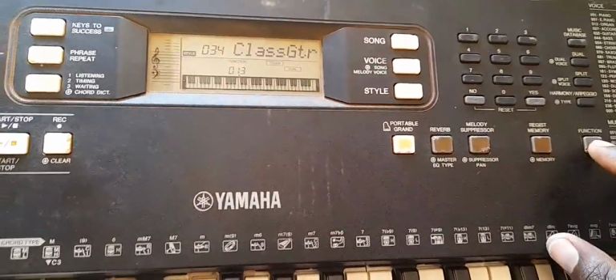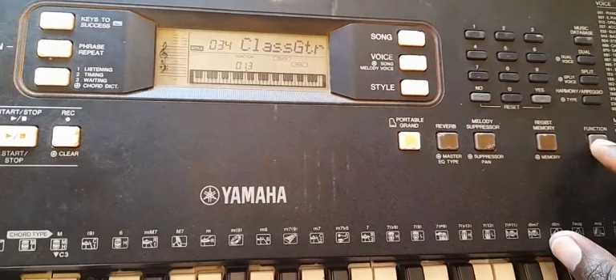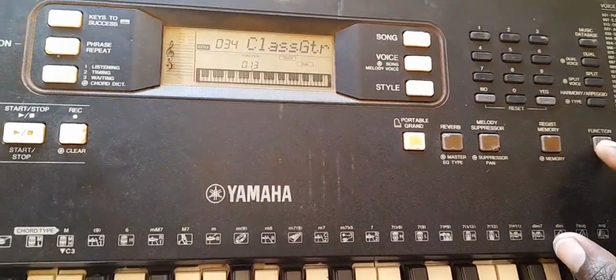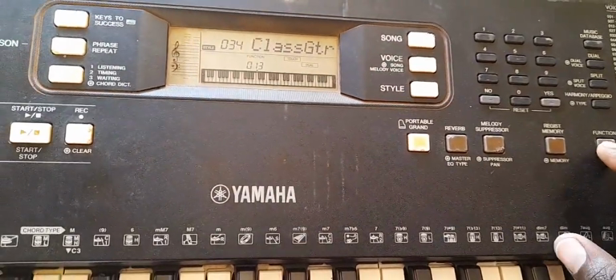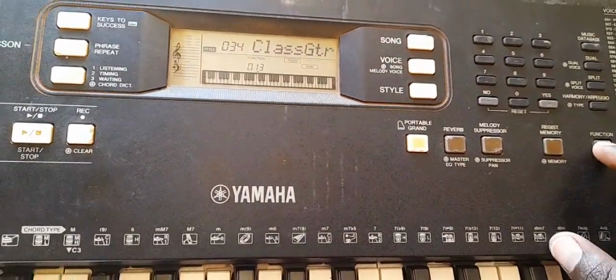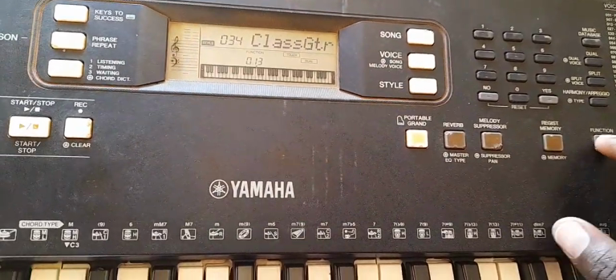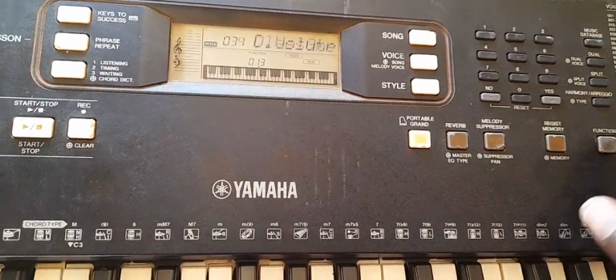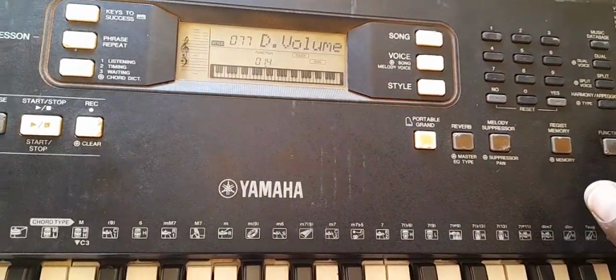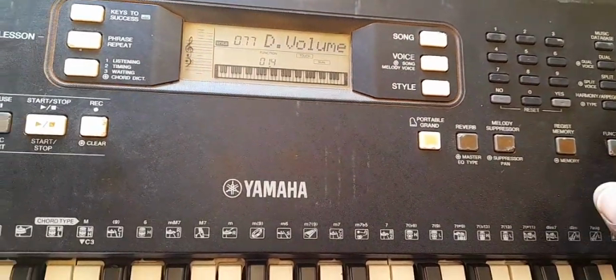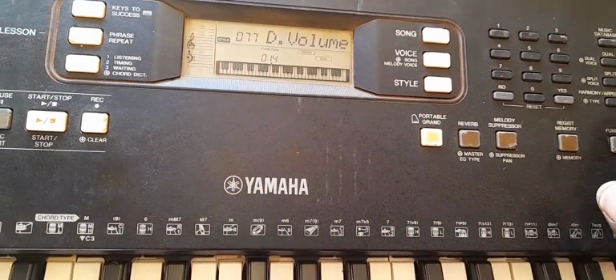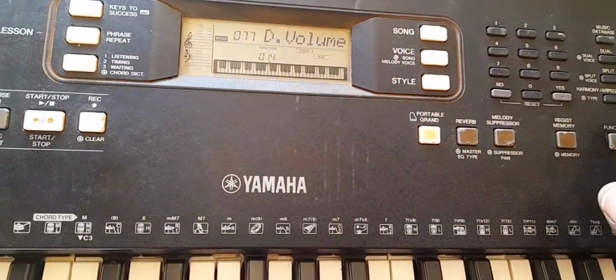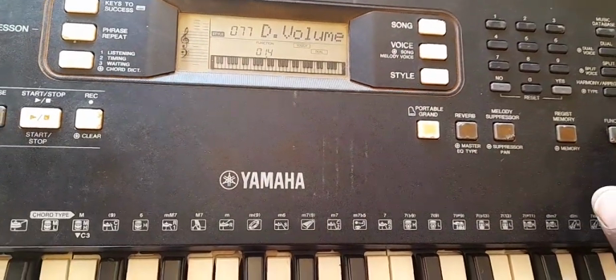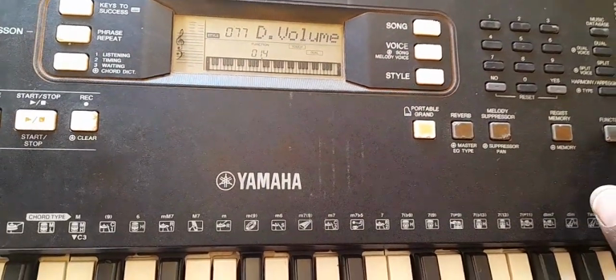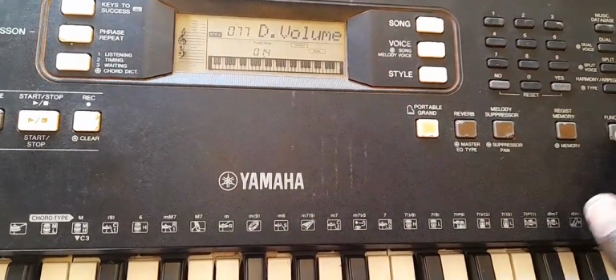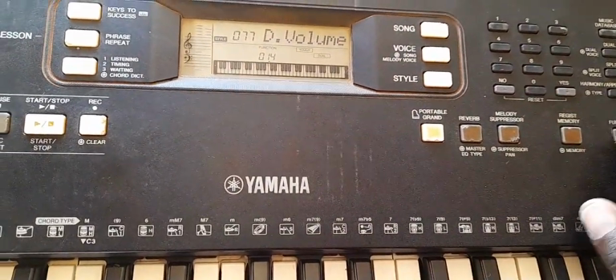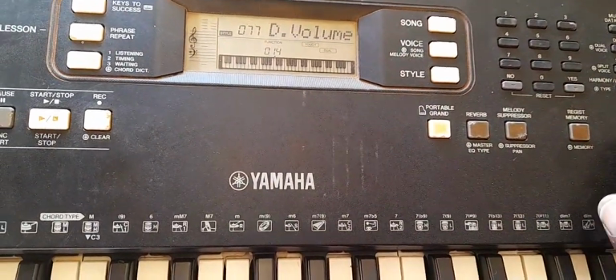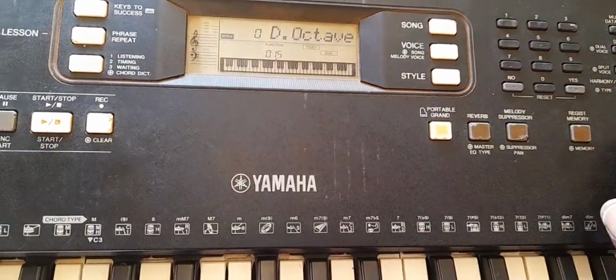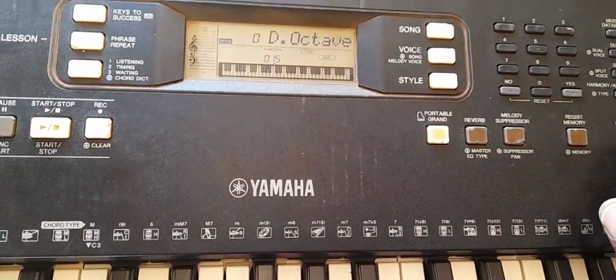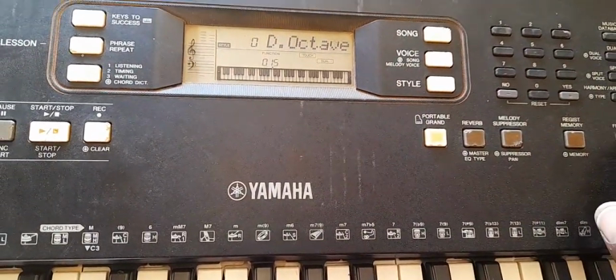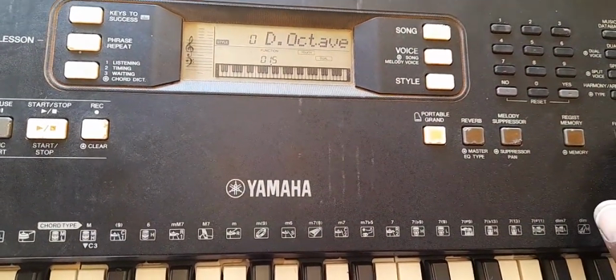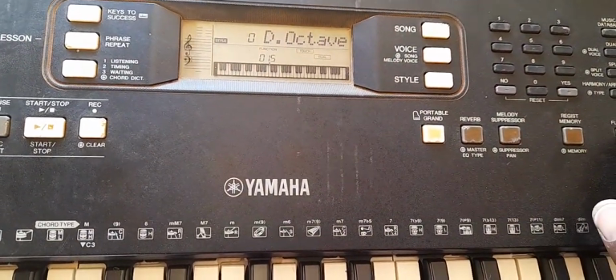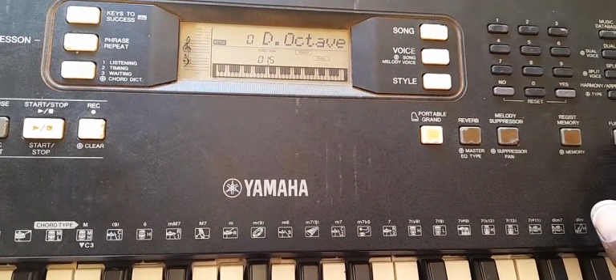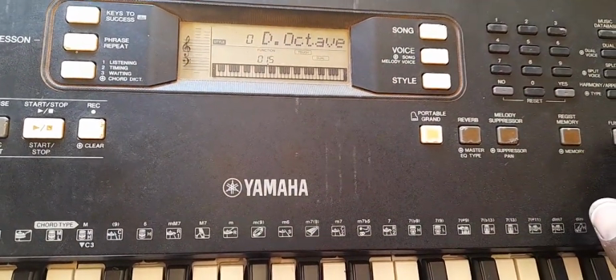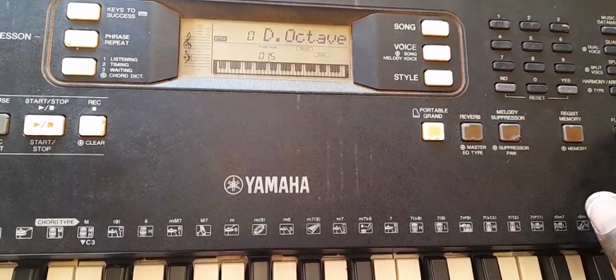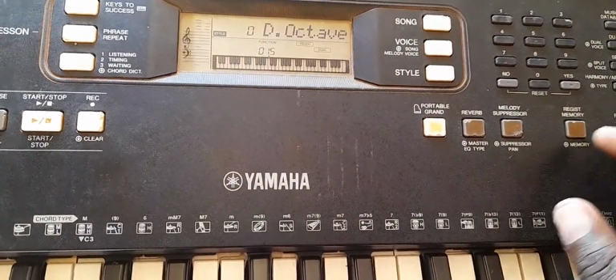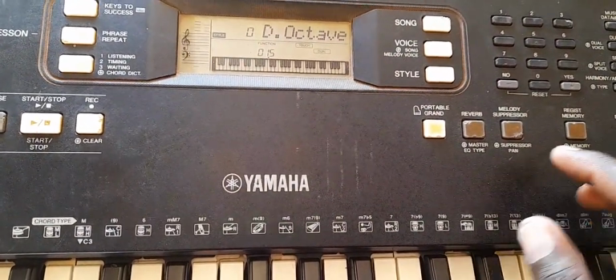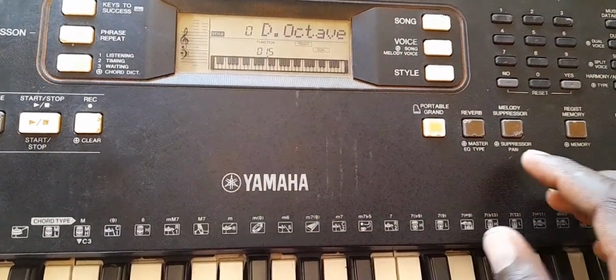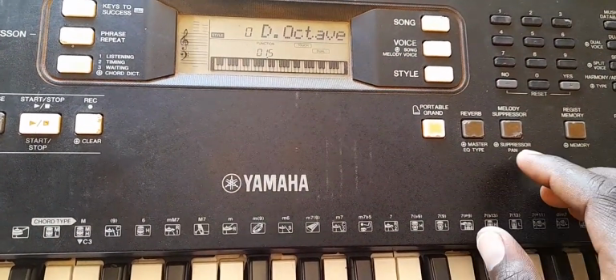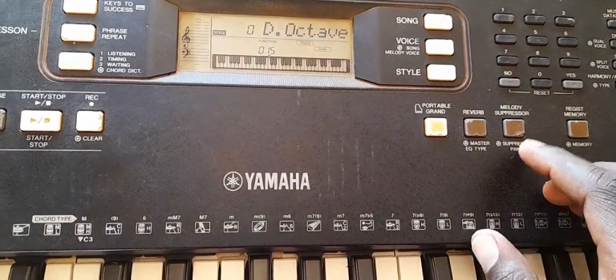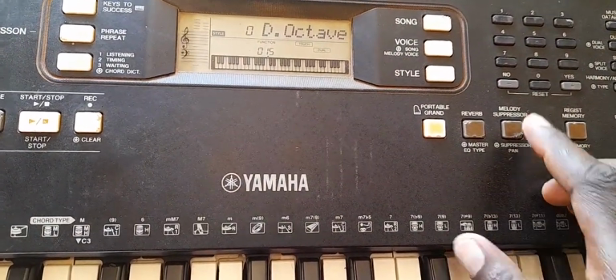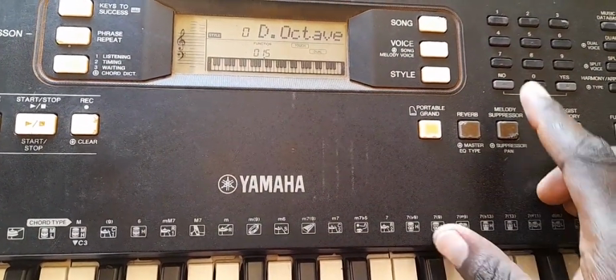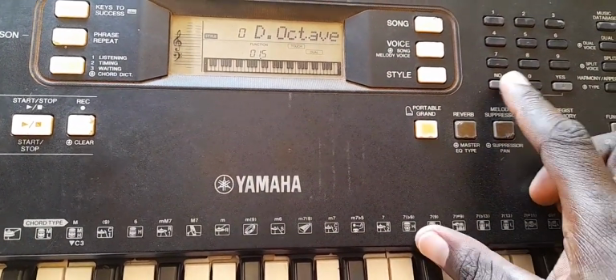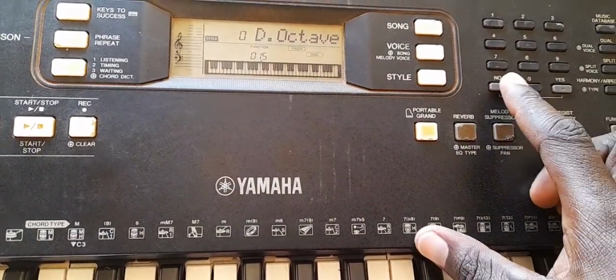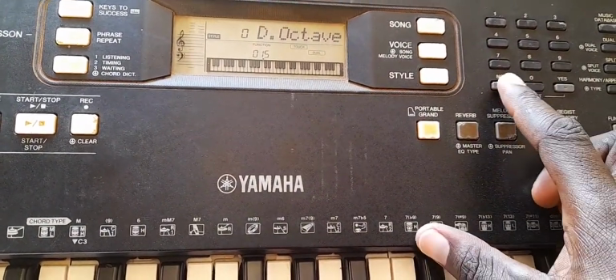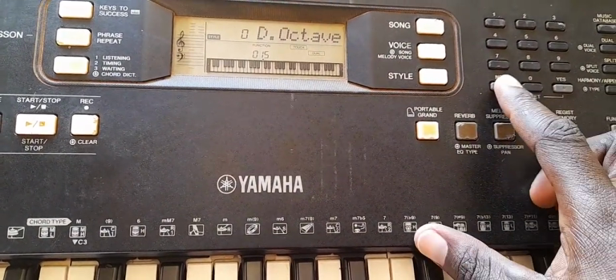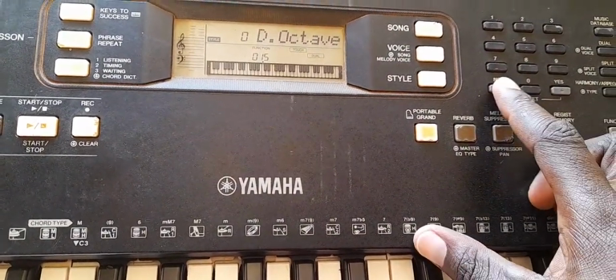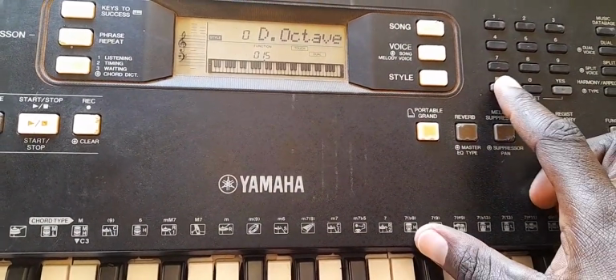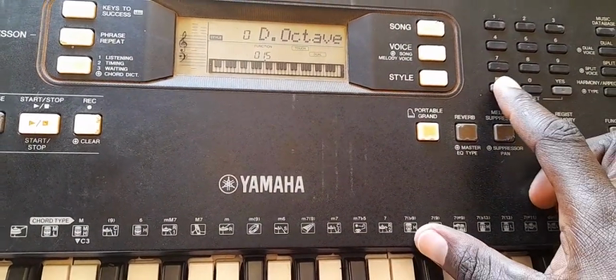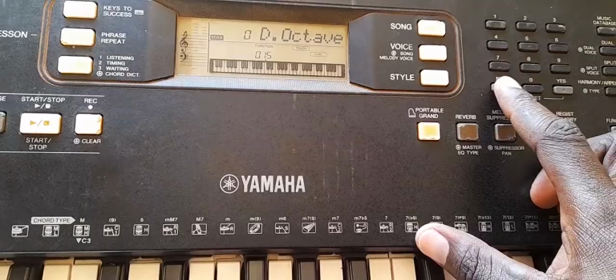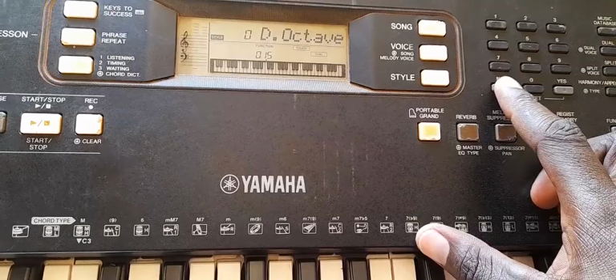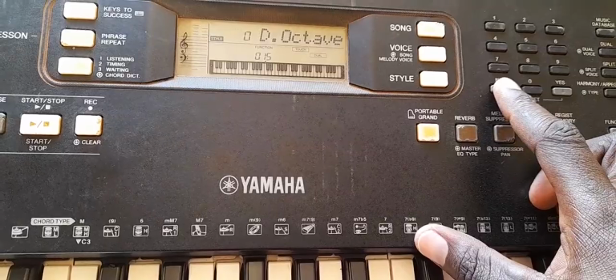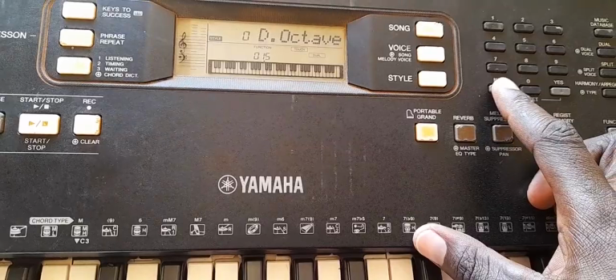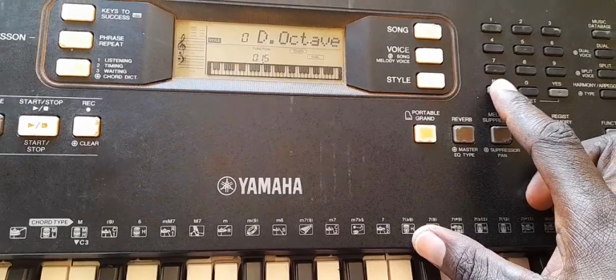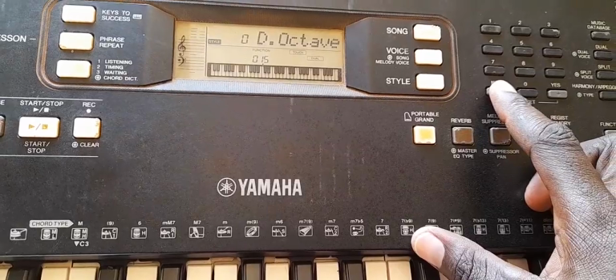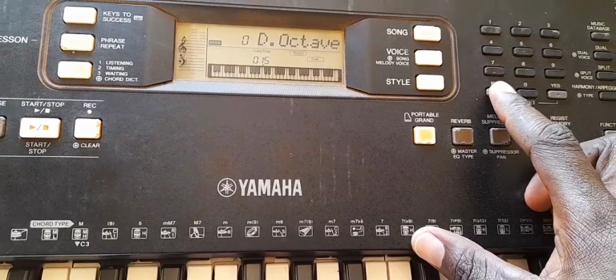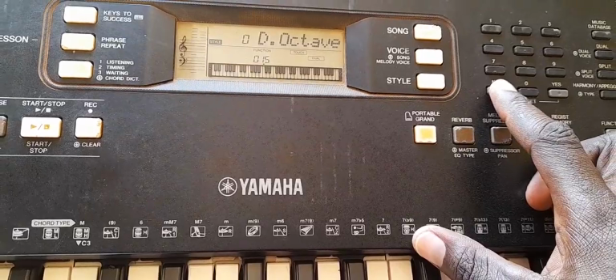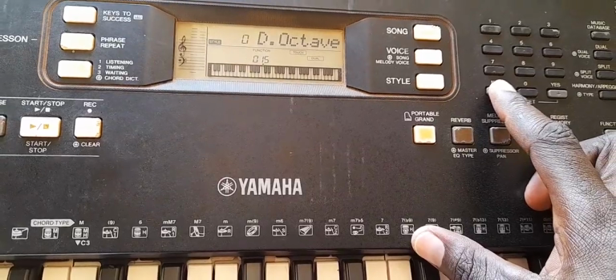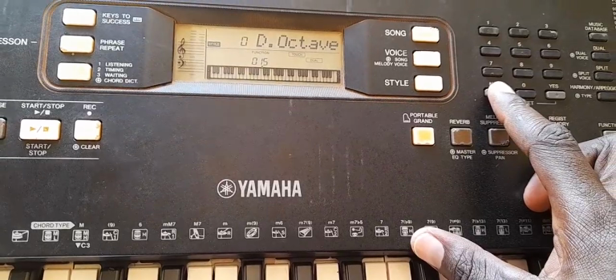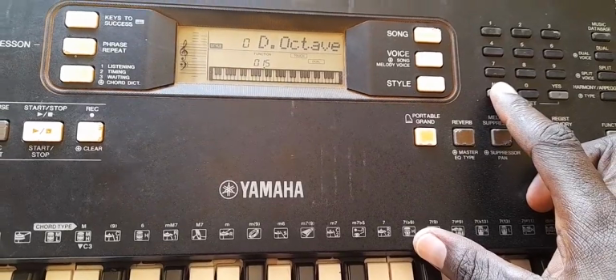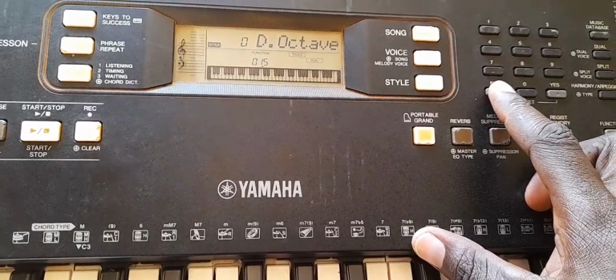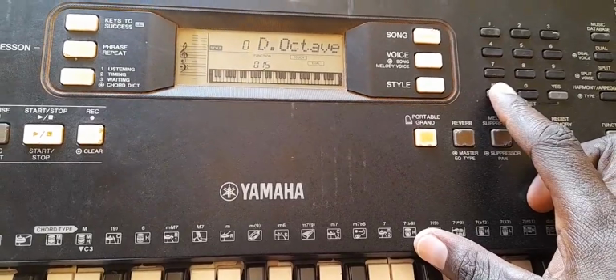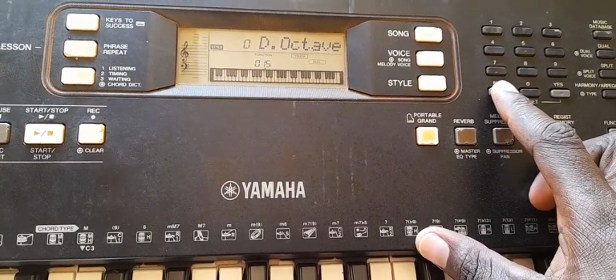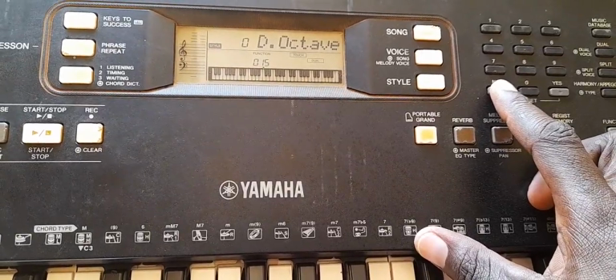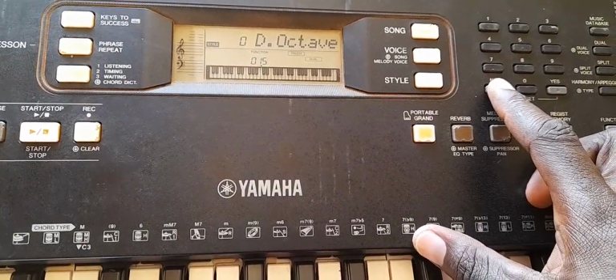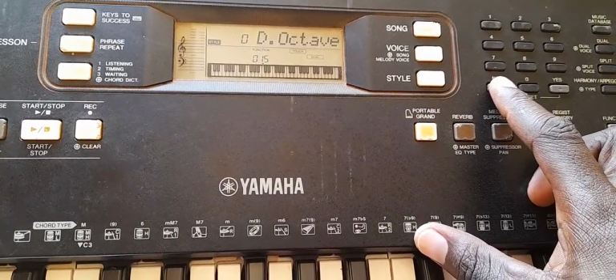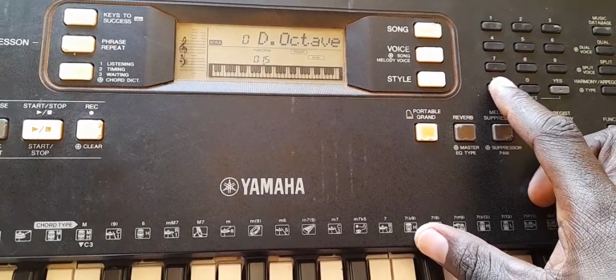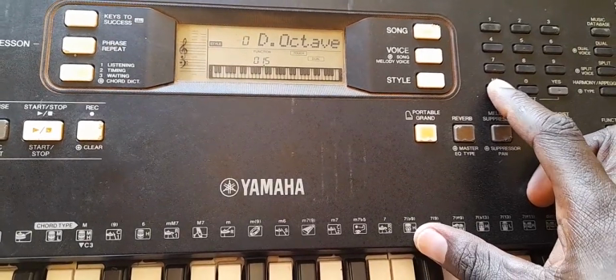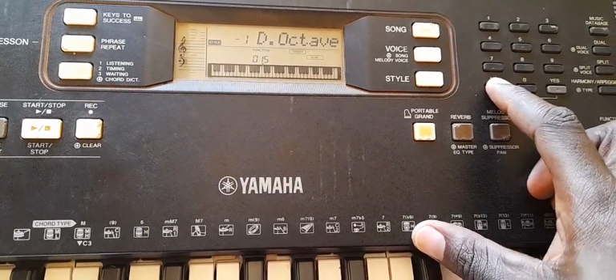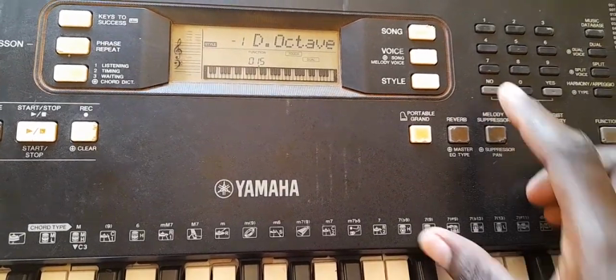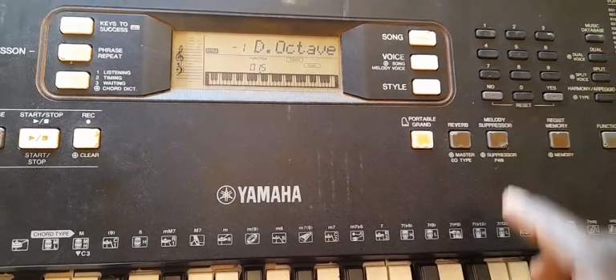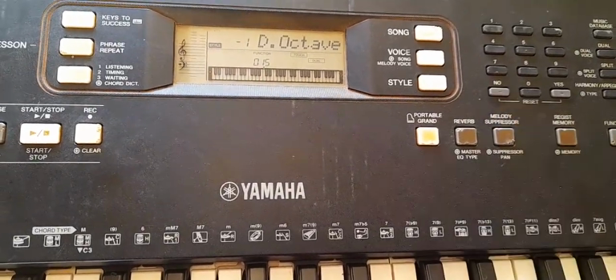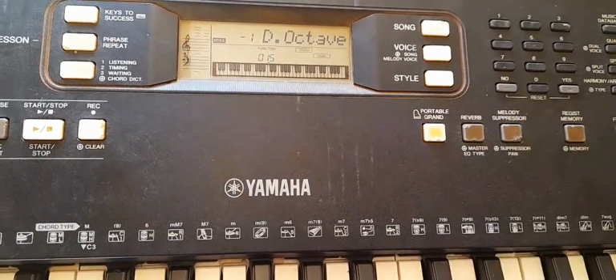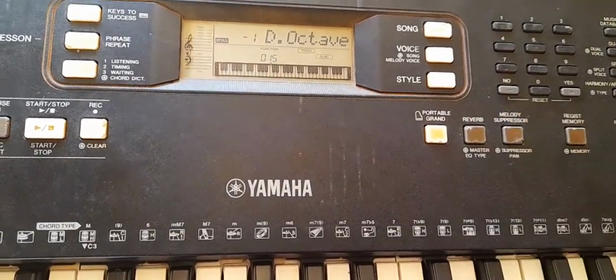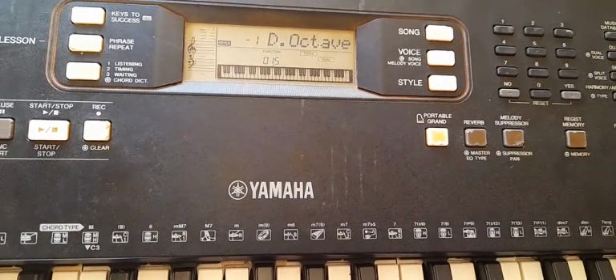The function. Function — D octave negative 1.